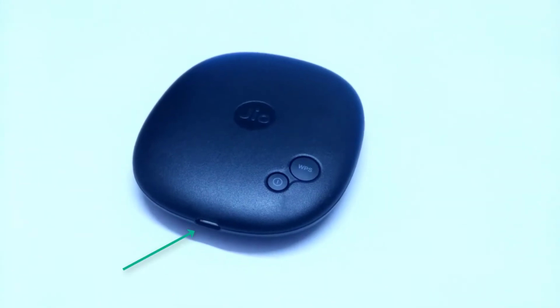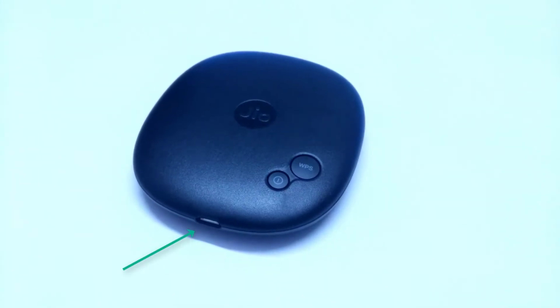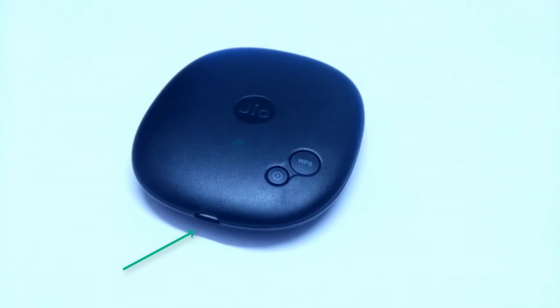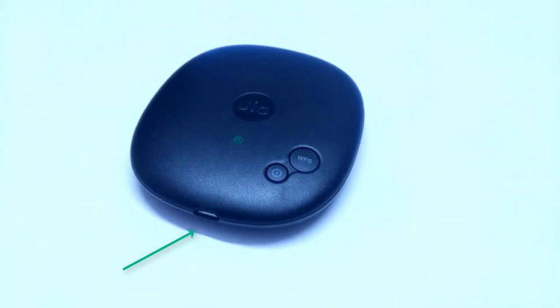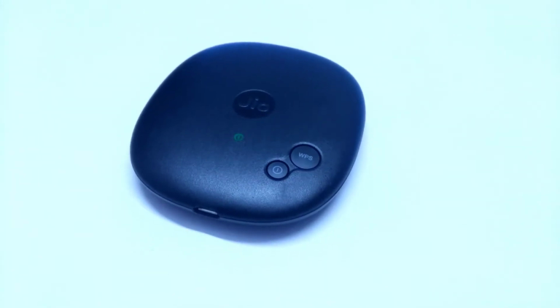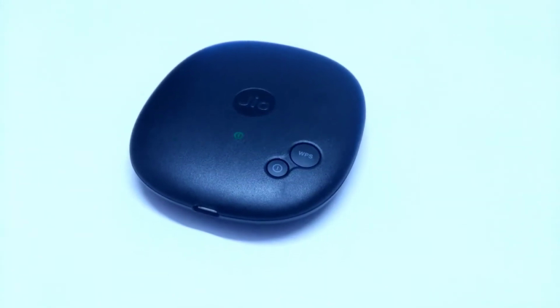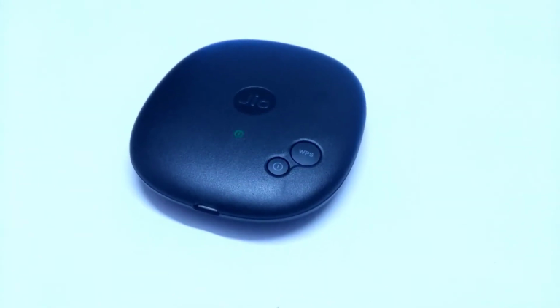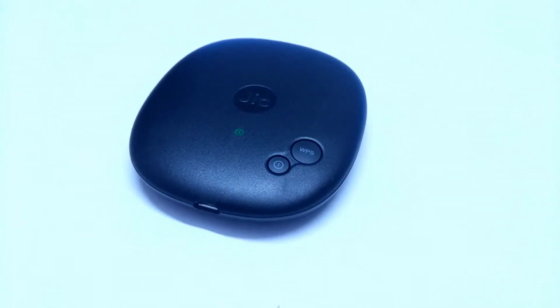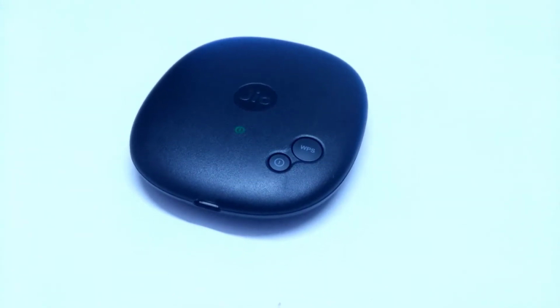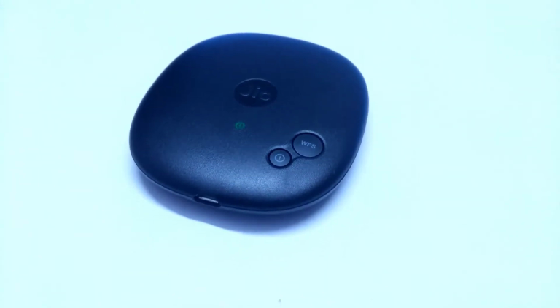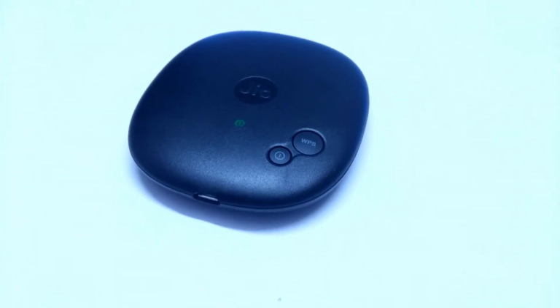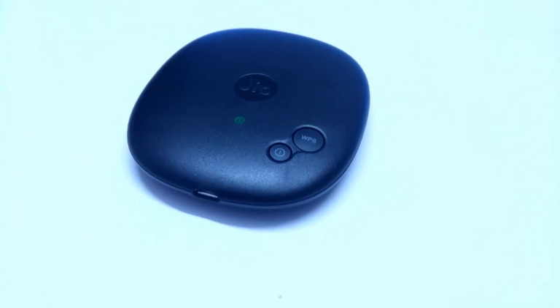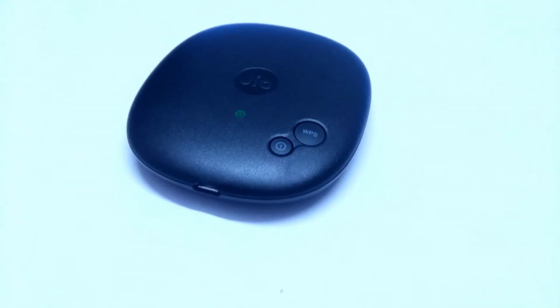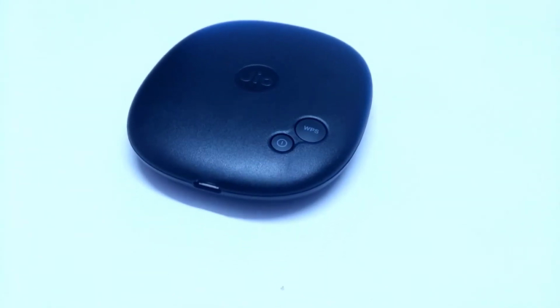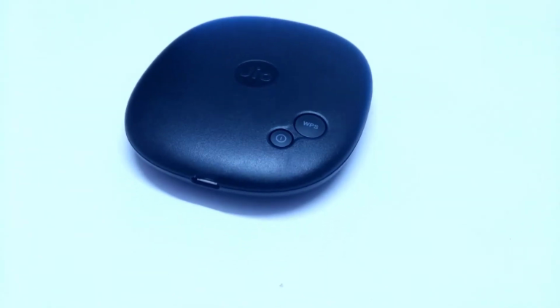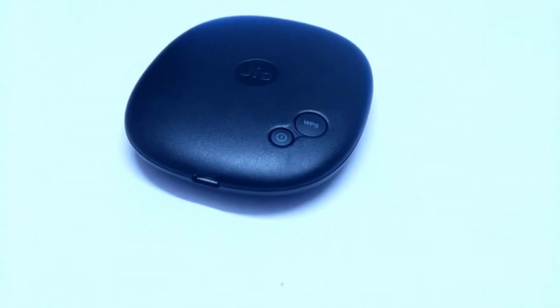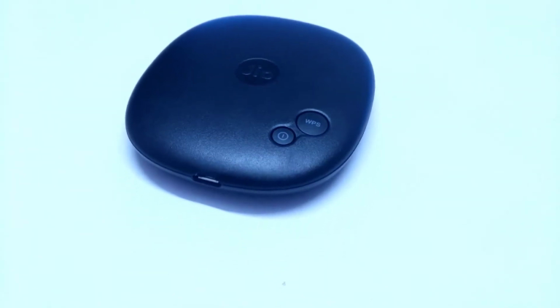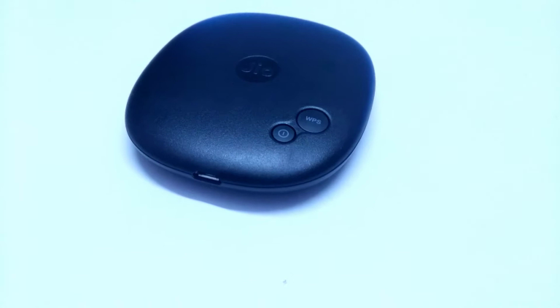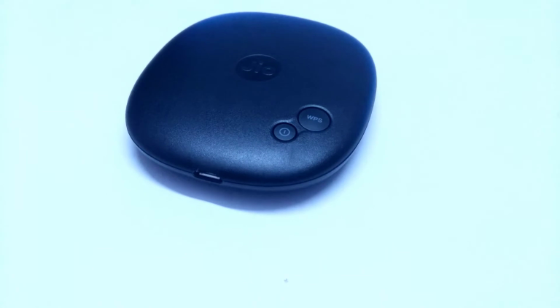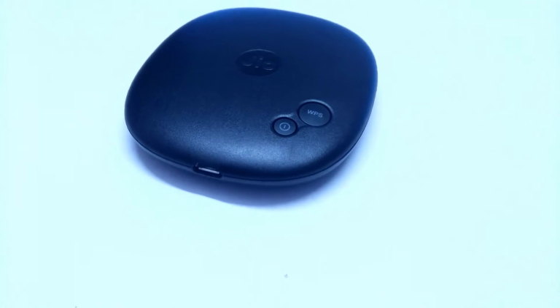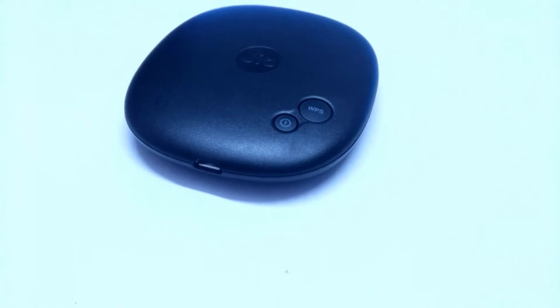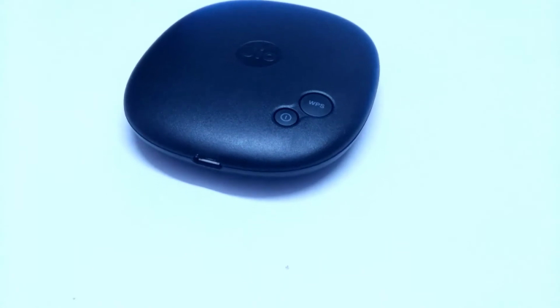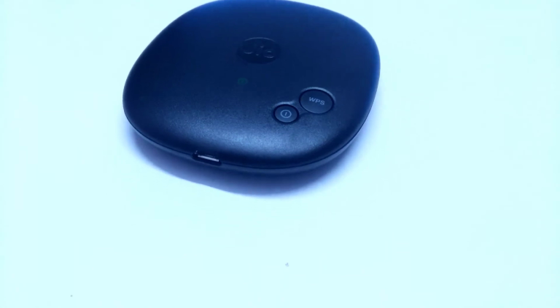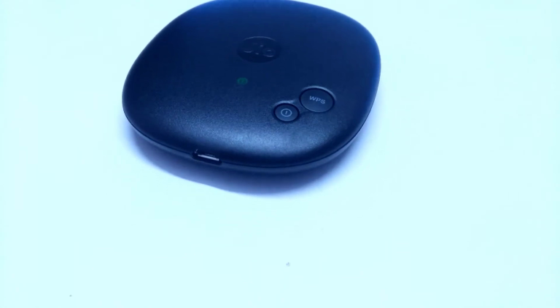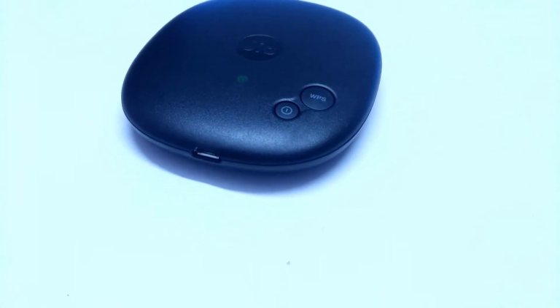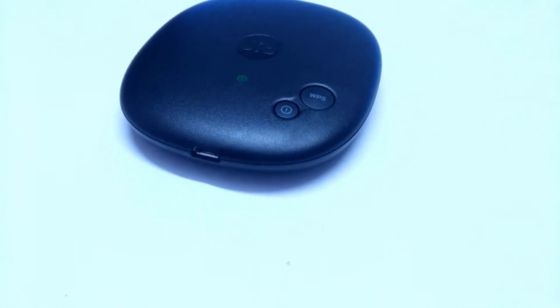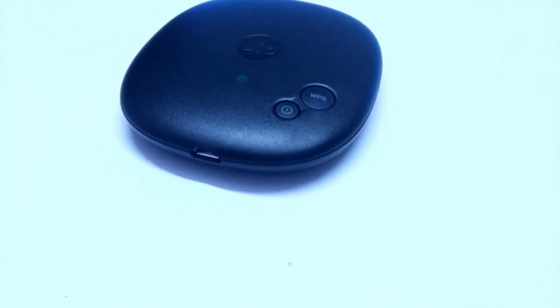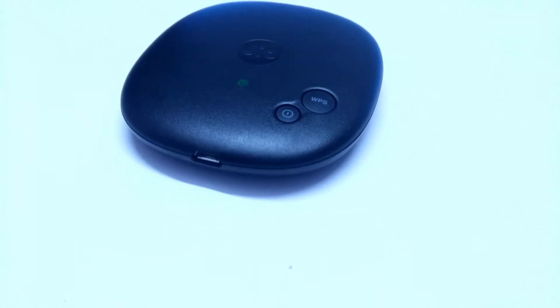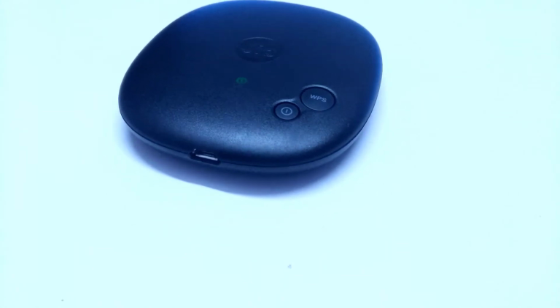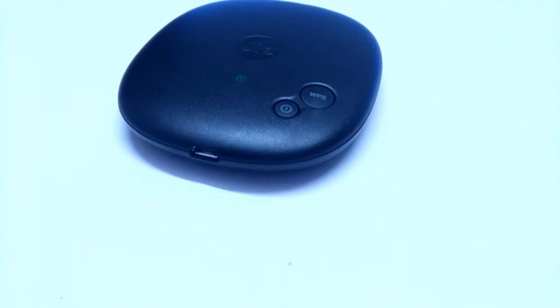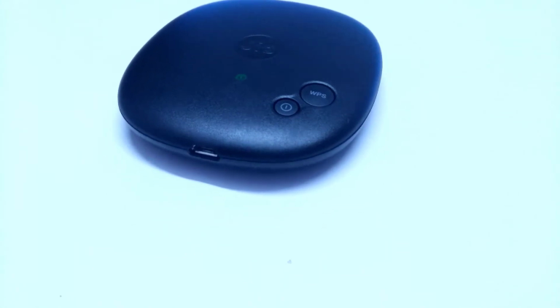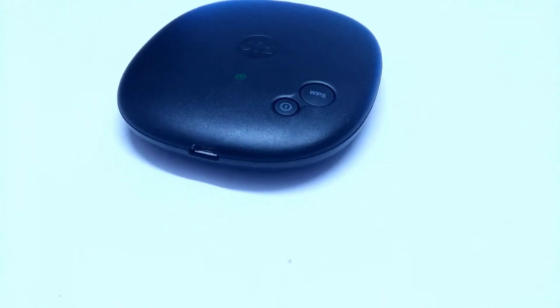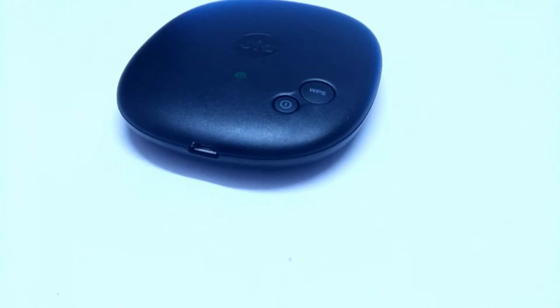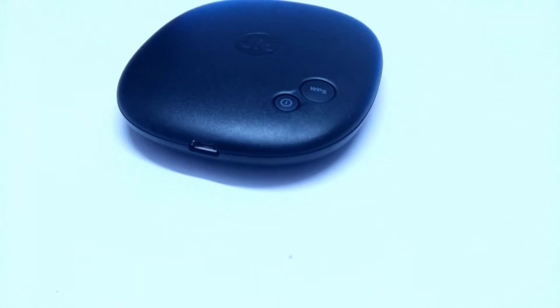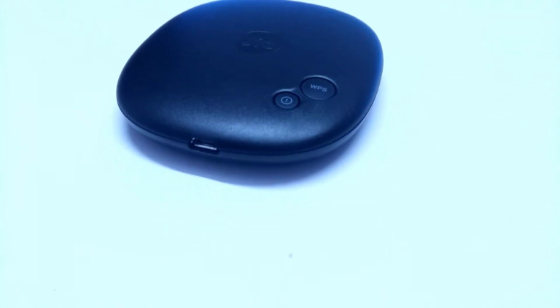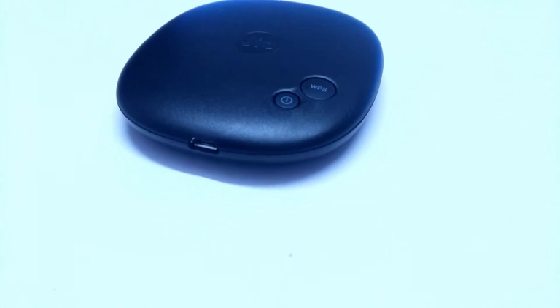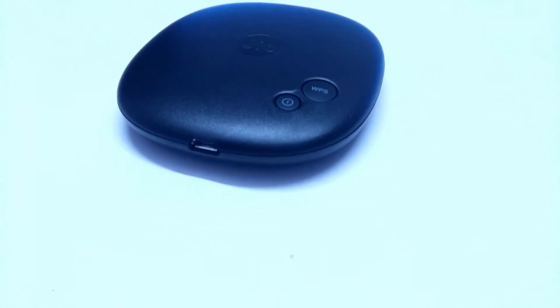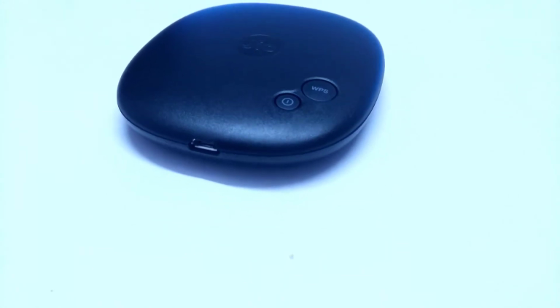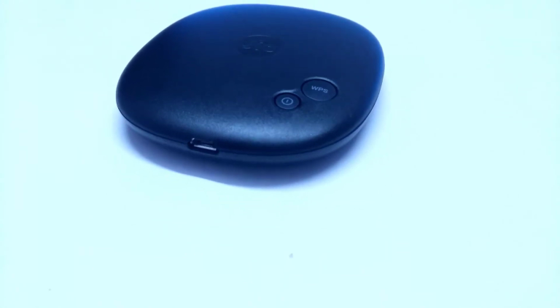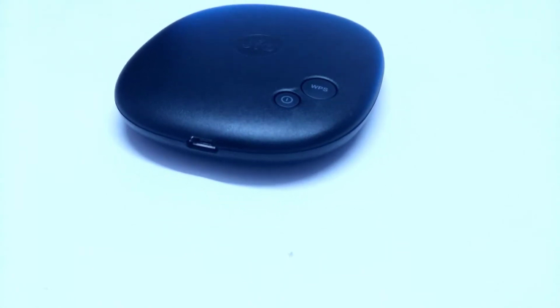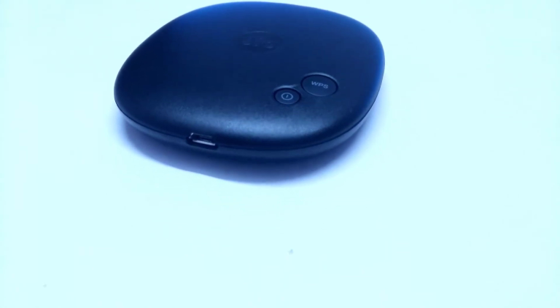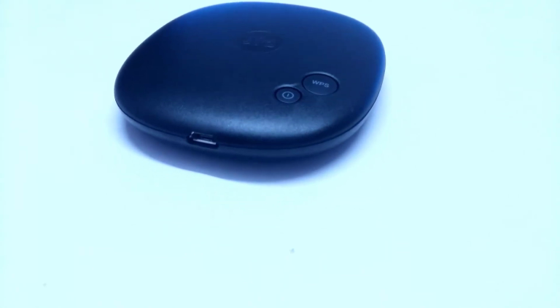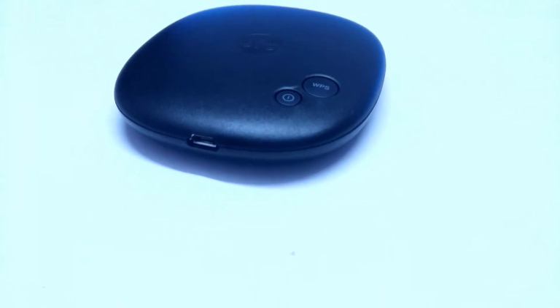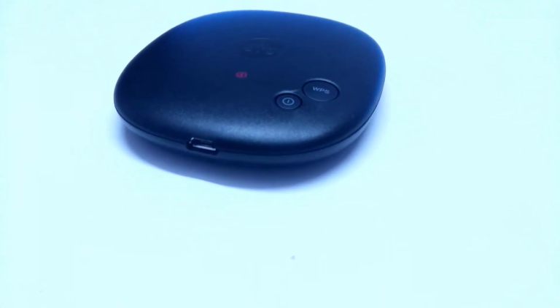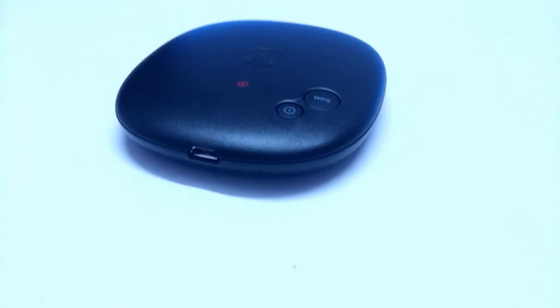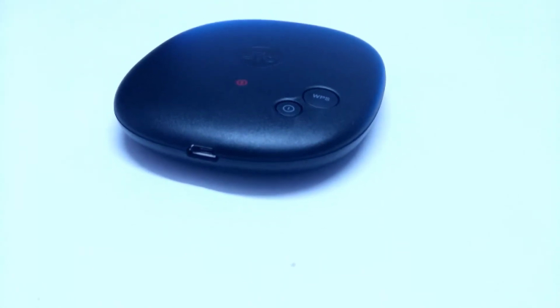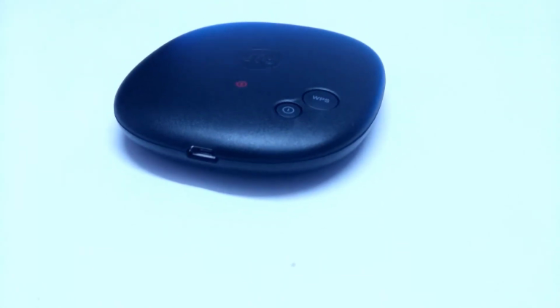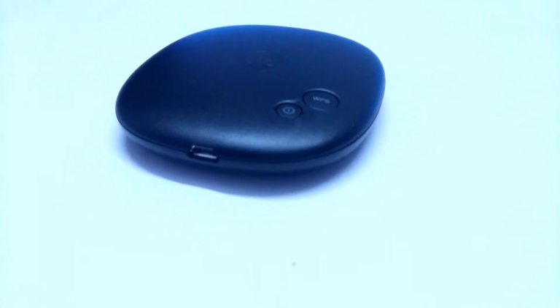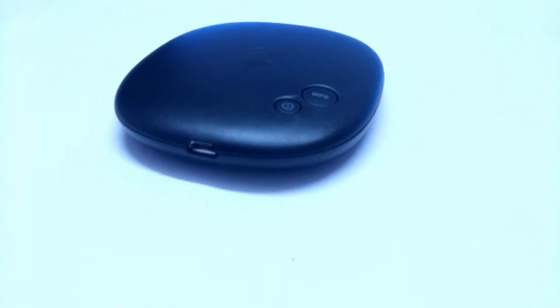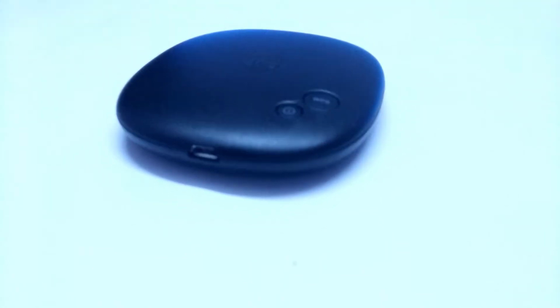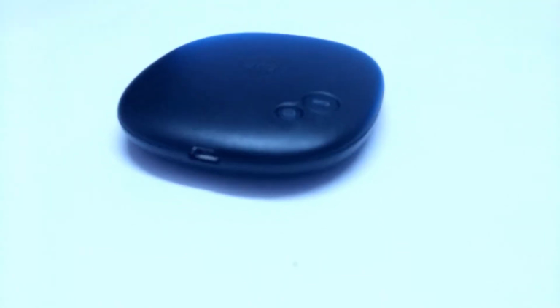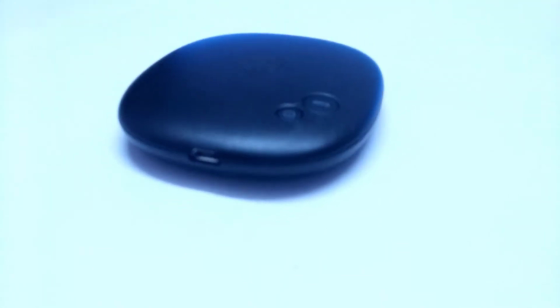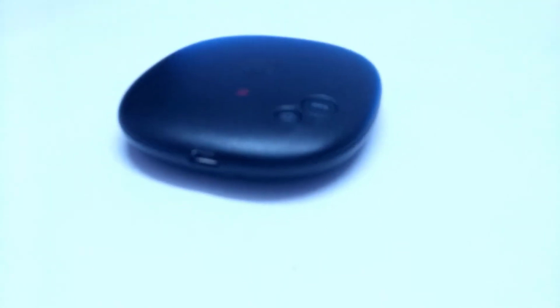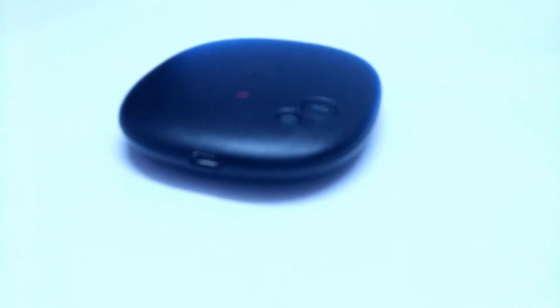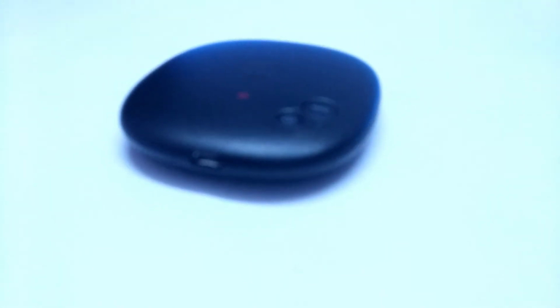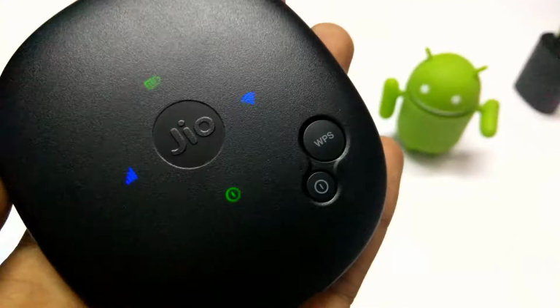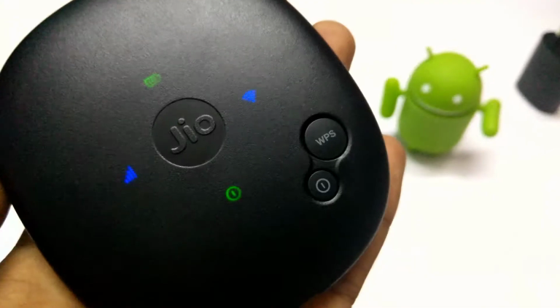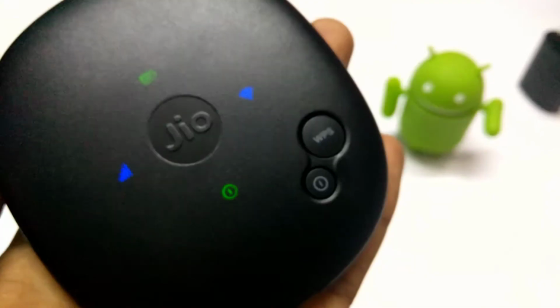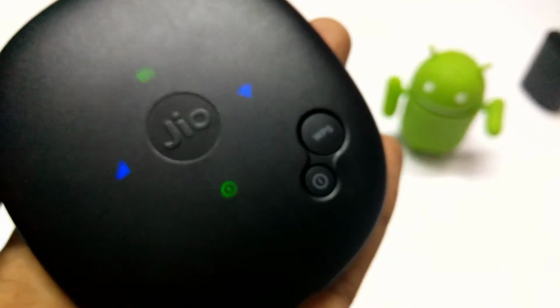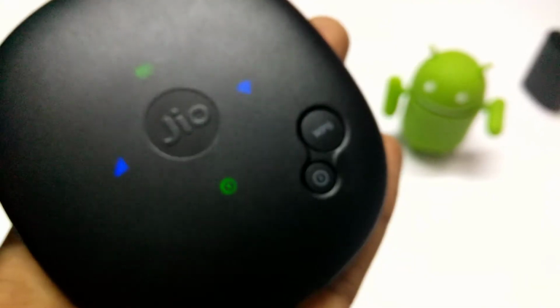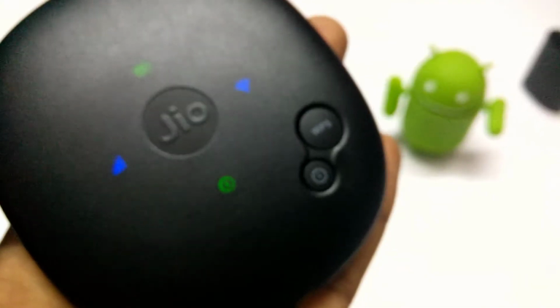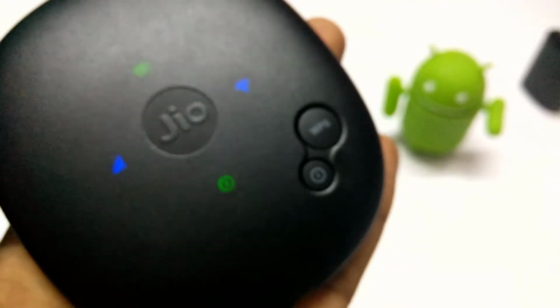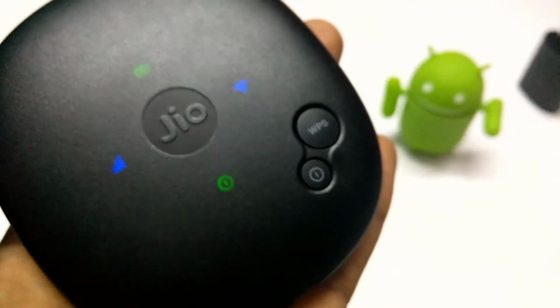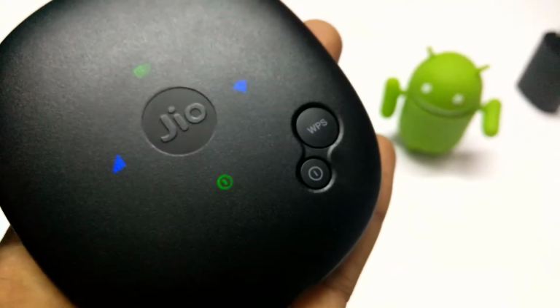On the bottom side of the router there is a USB charging port, which can be used for charging or data transfer purposes. That's the unboxing and features overview of the Jio F54 router.